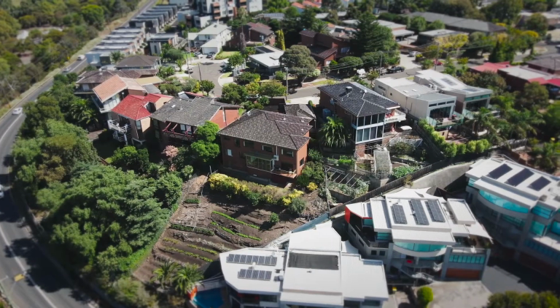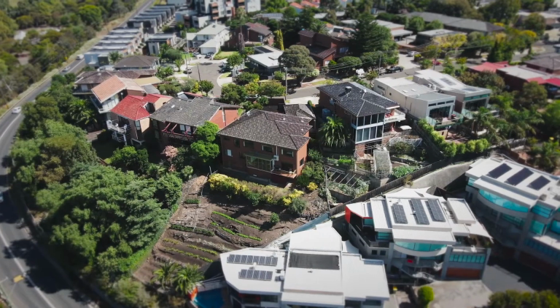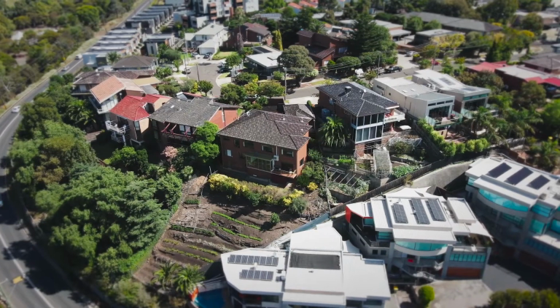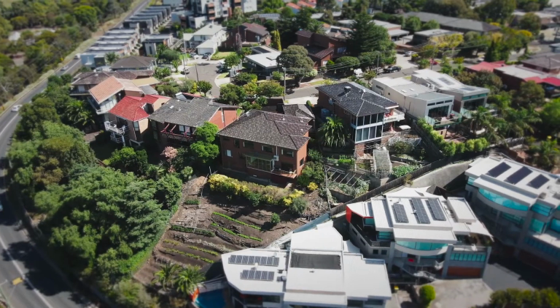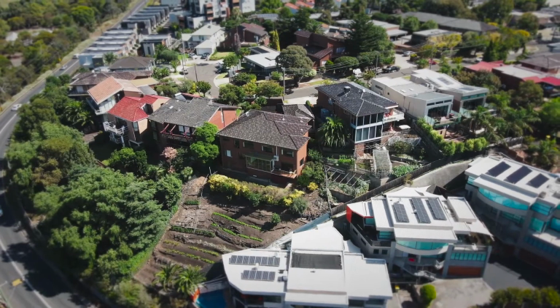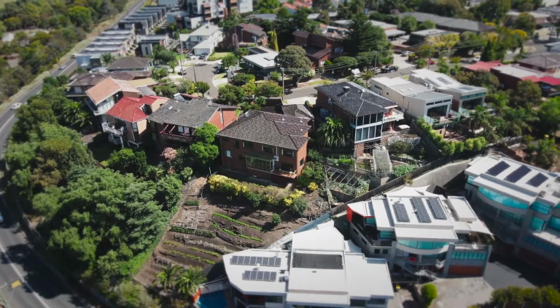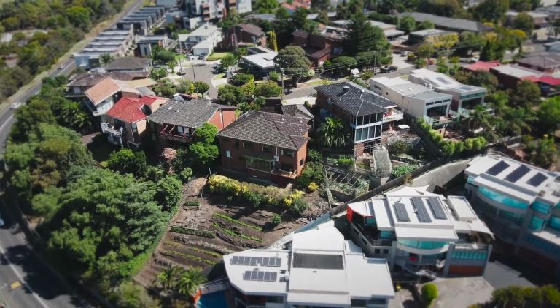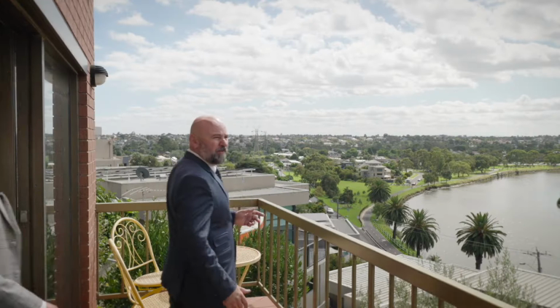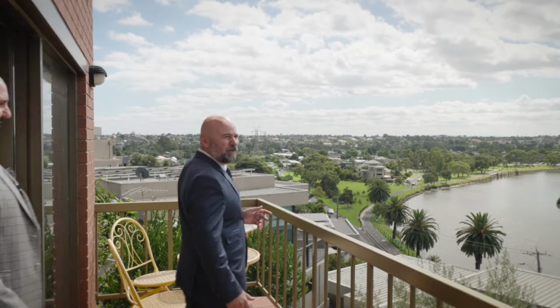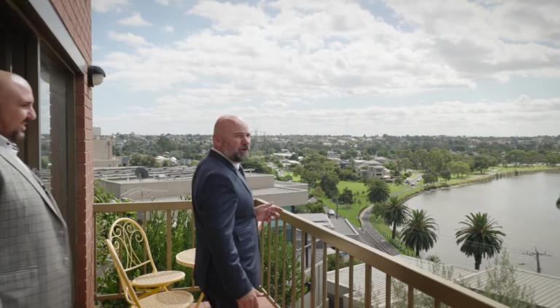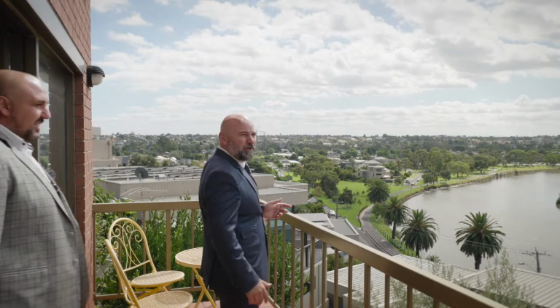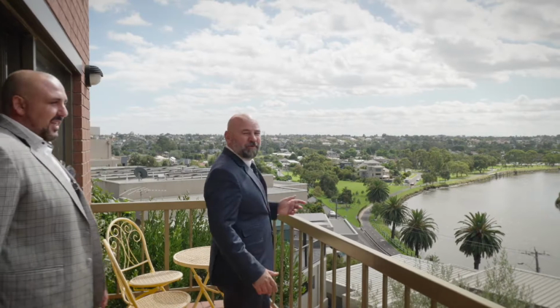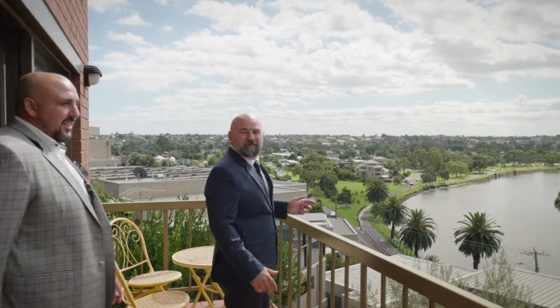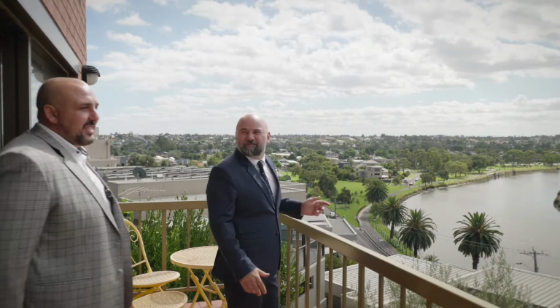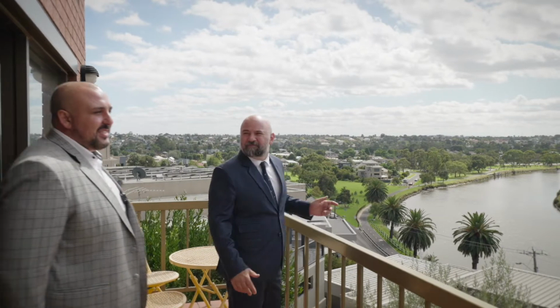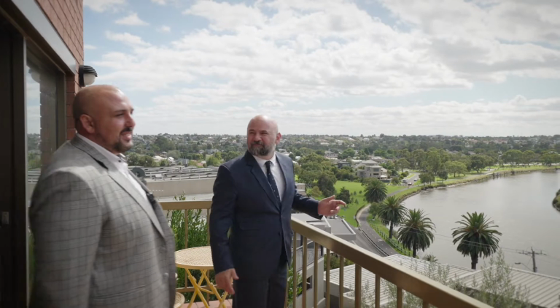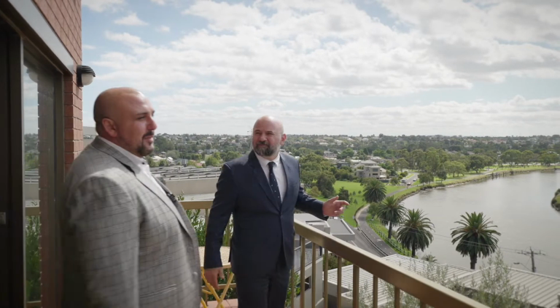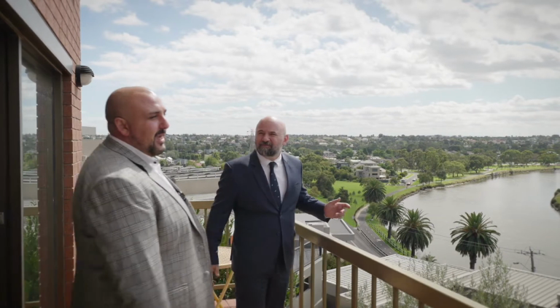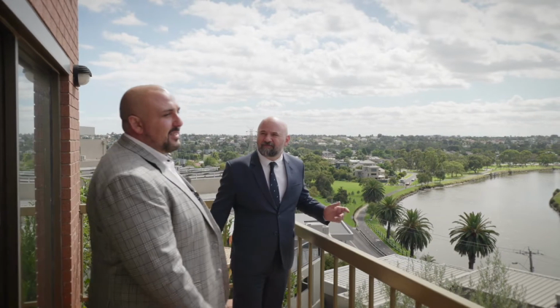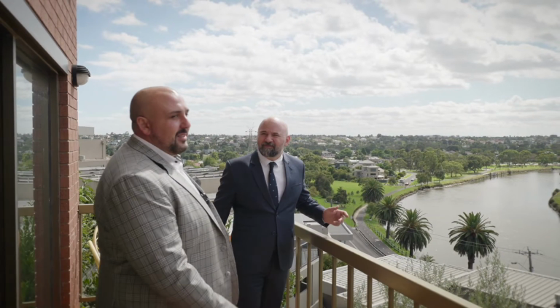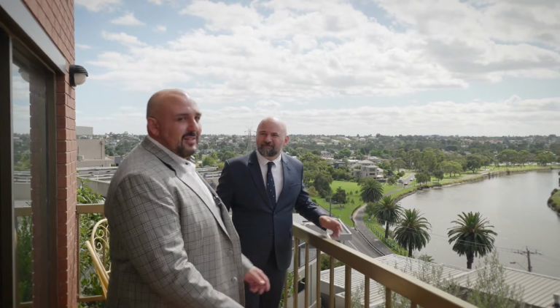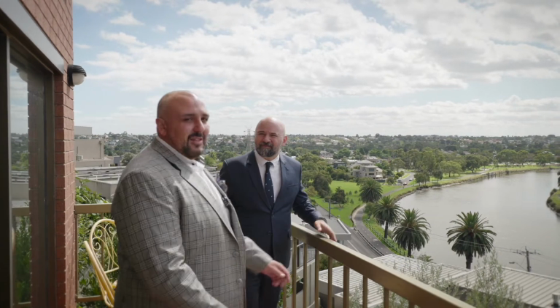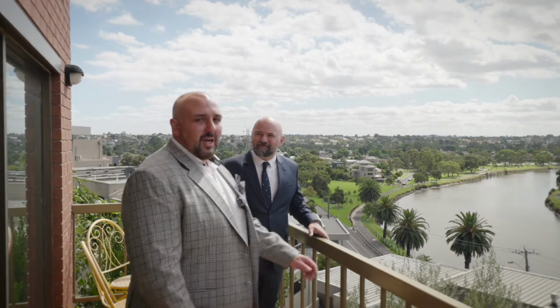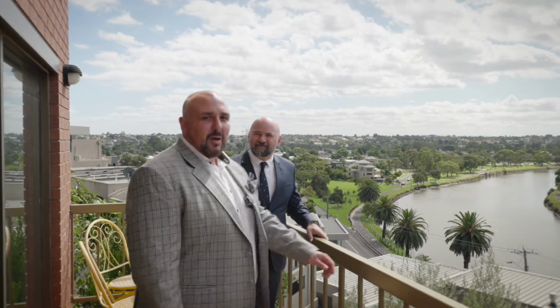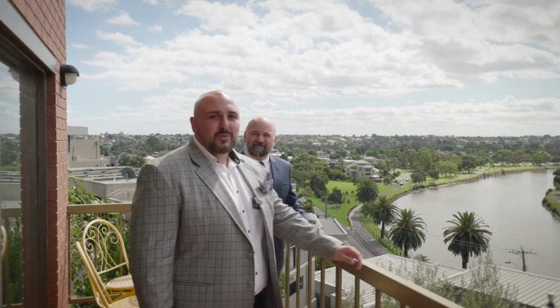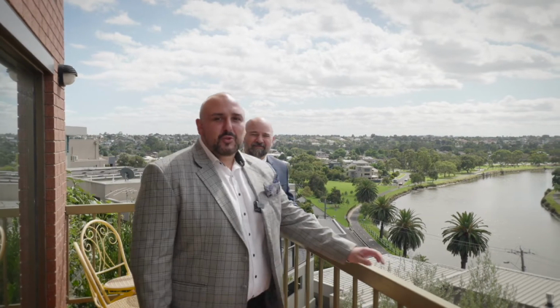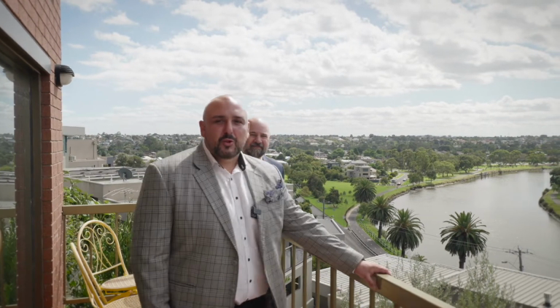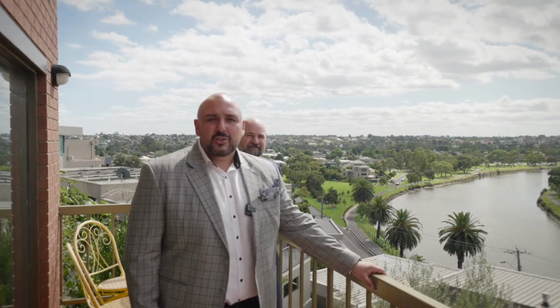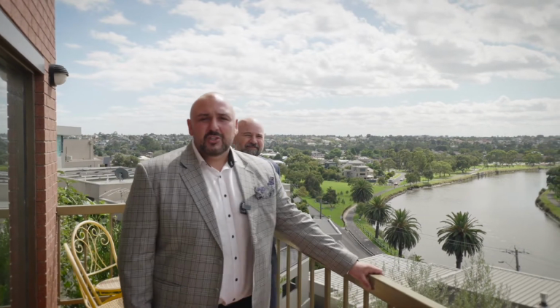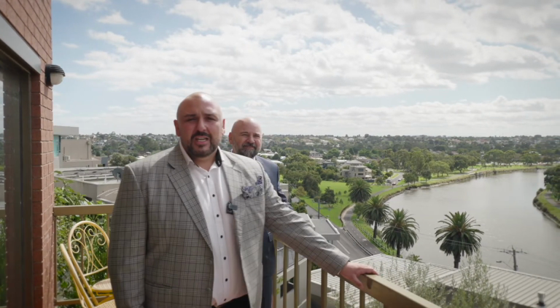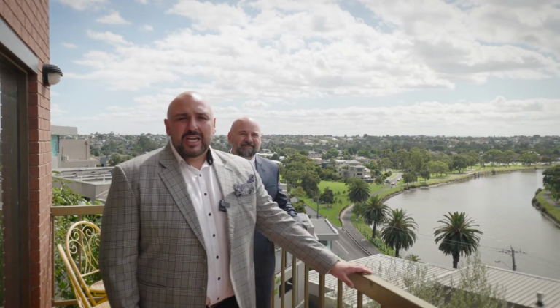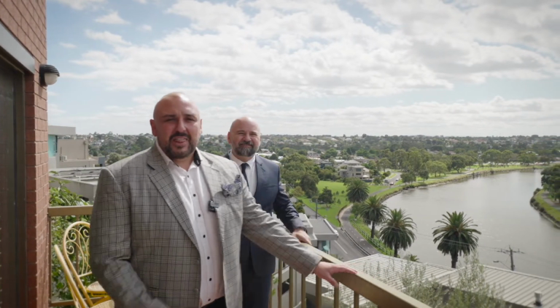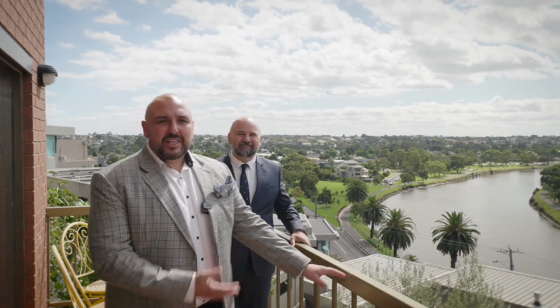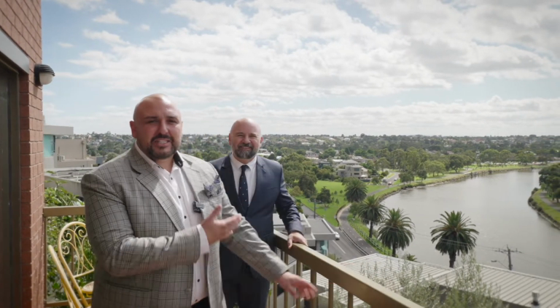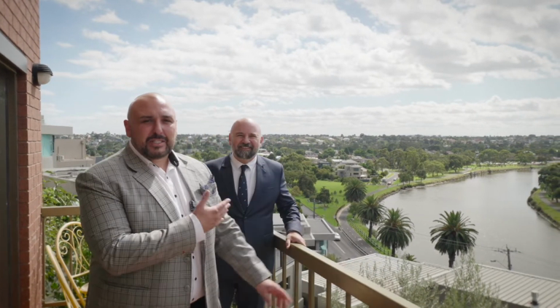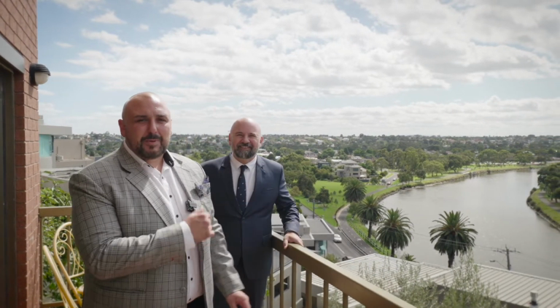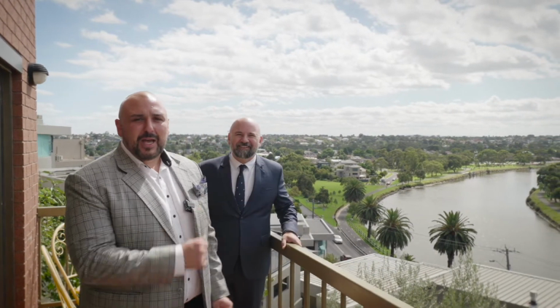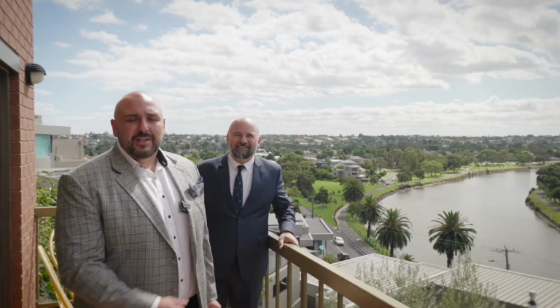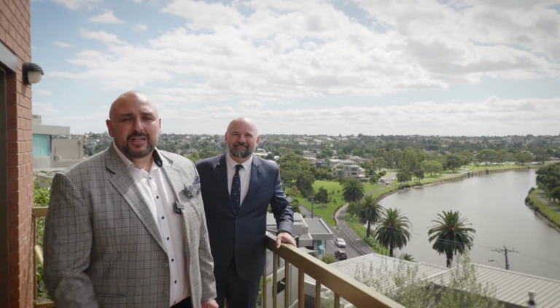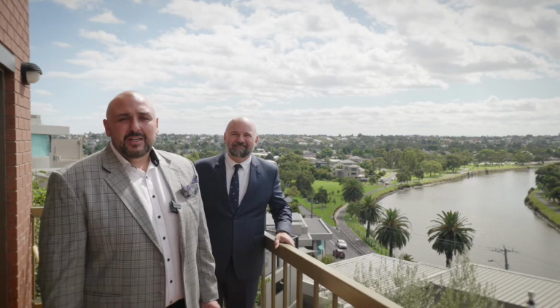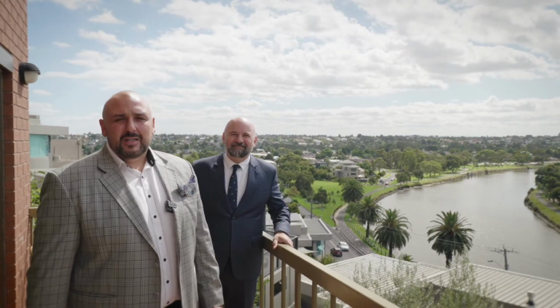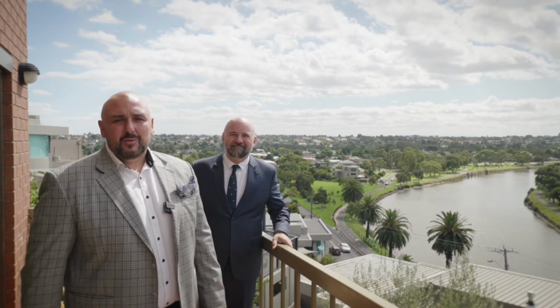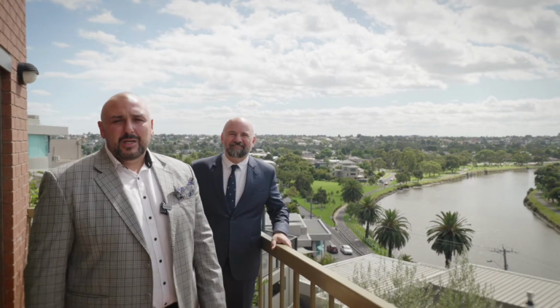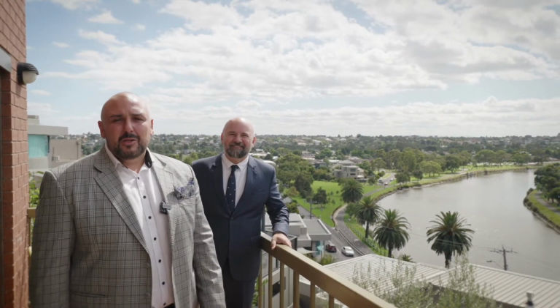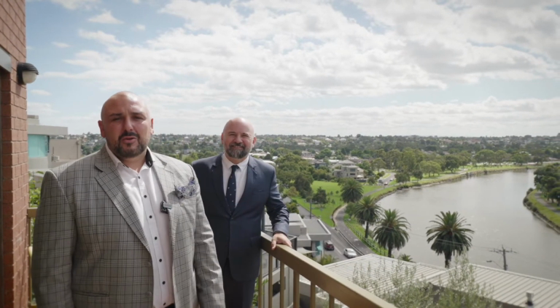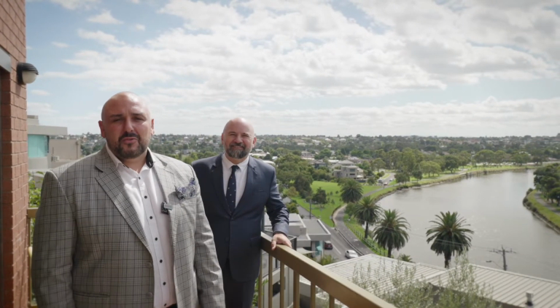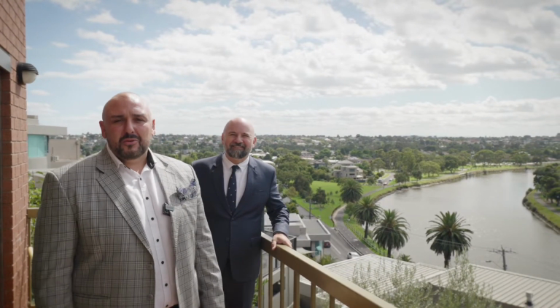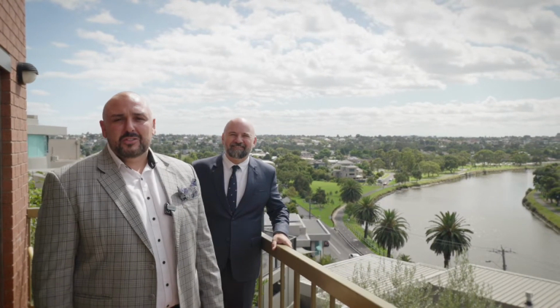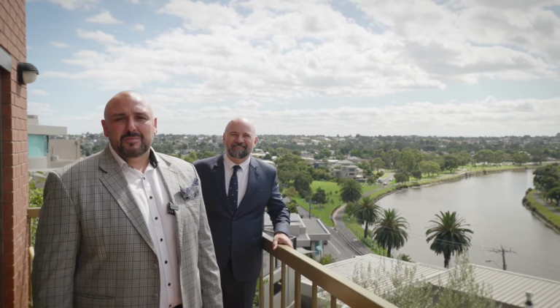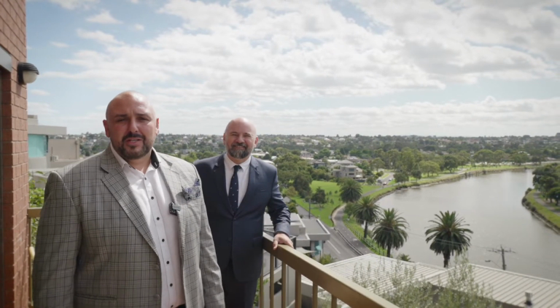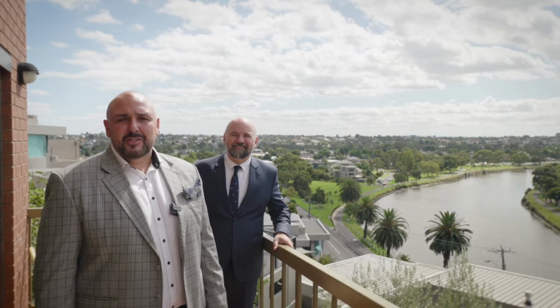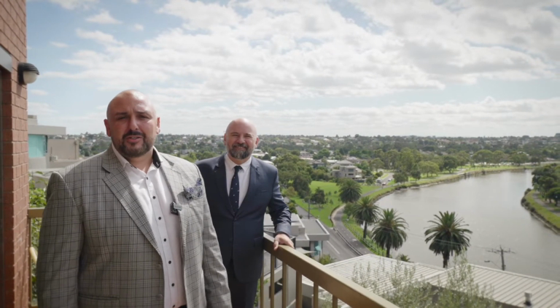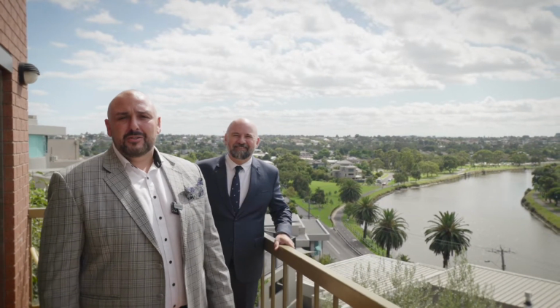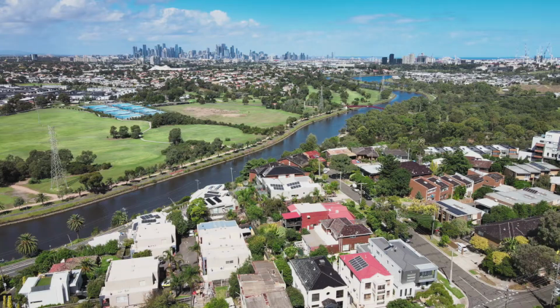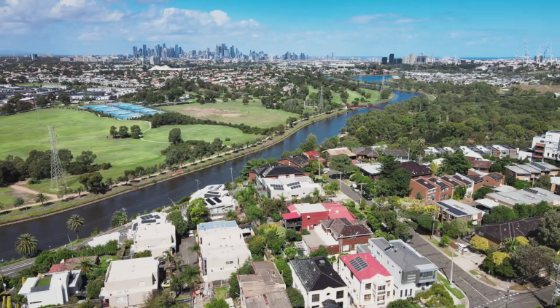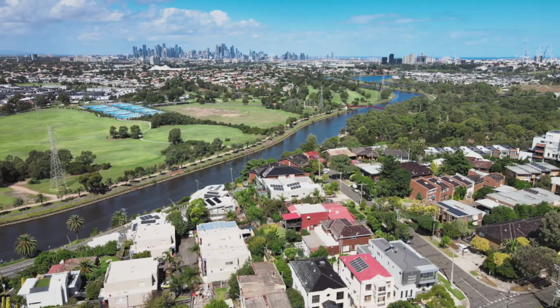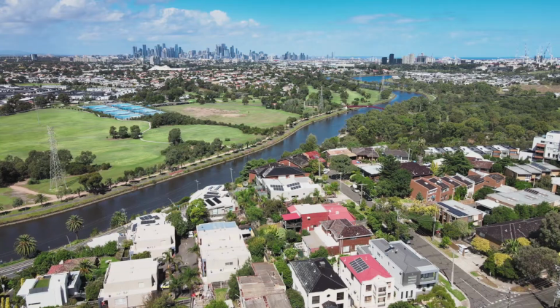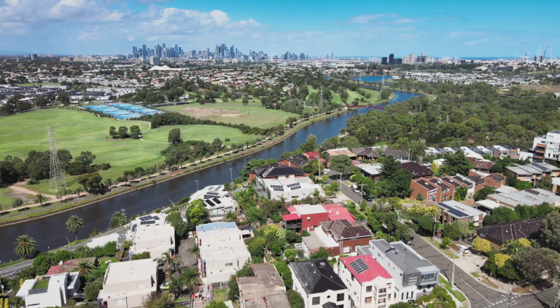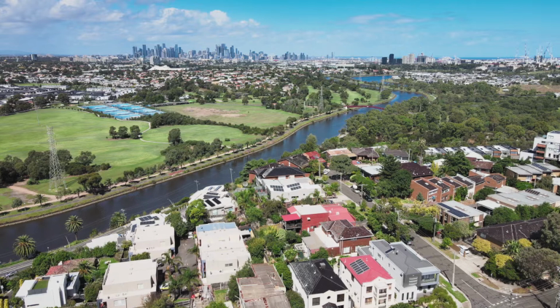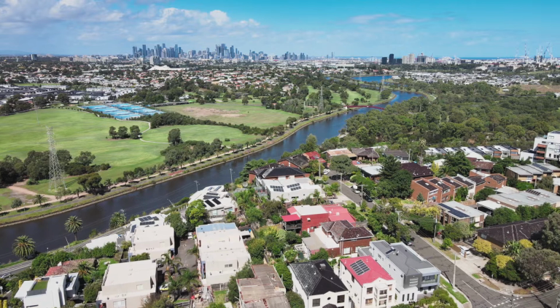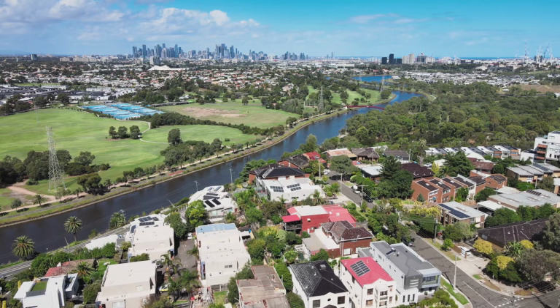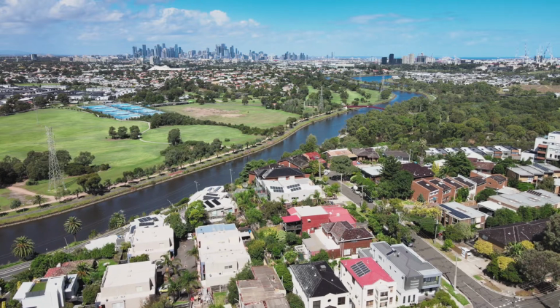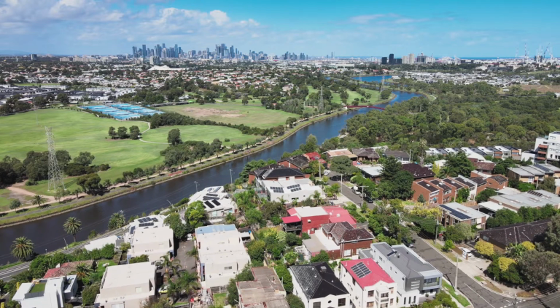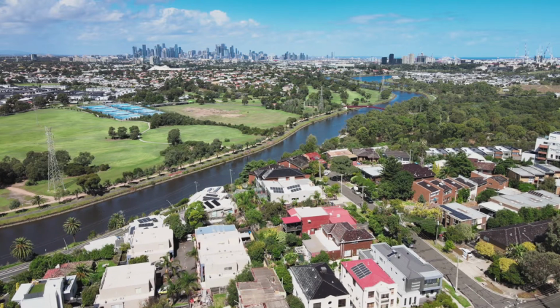Well, what a view — this is amazing! I'm George and this is Pat, and we look forward to meeting you at one of our inspections.